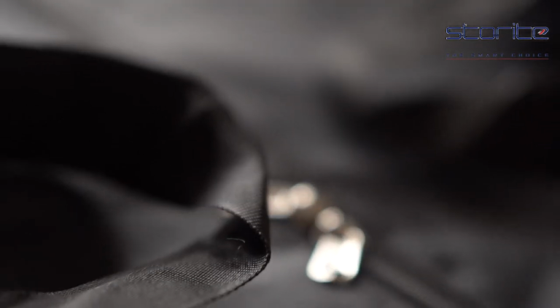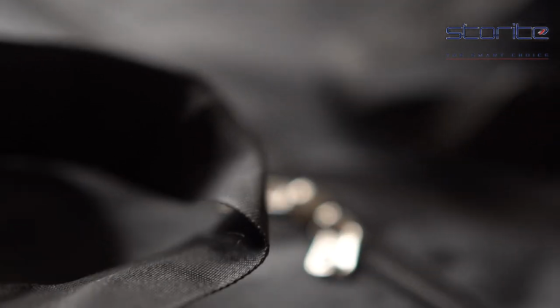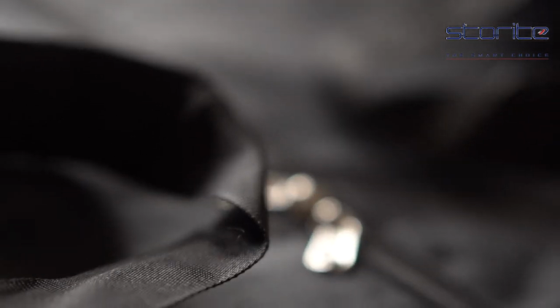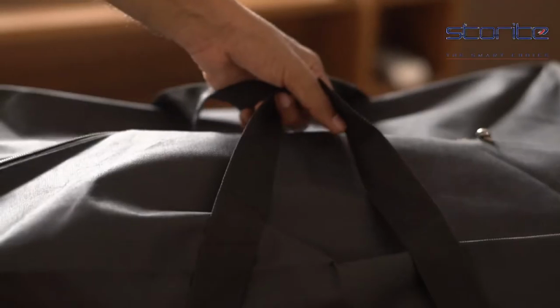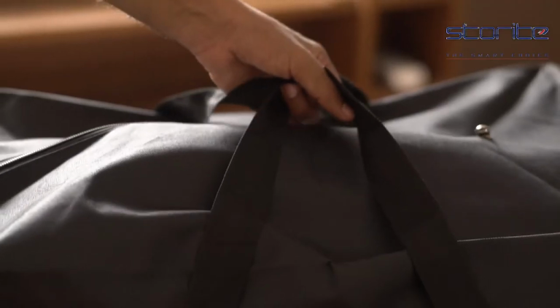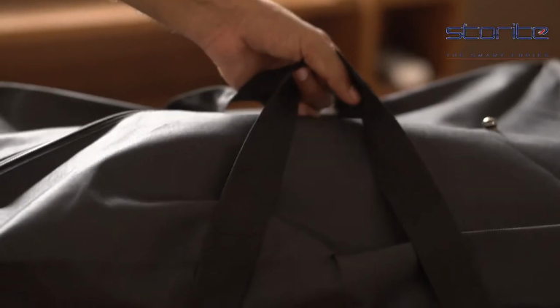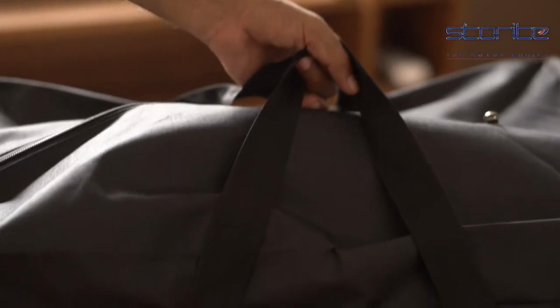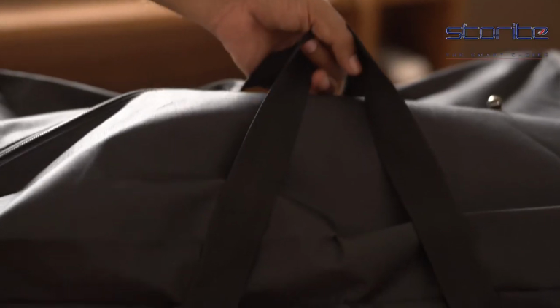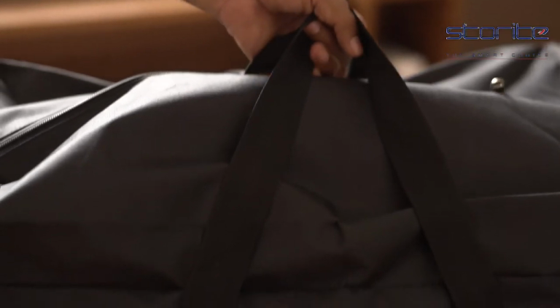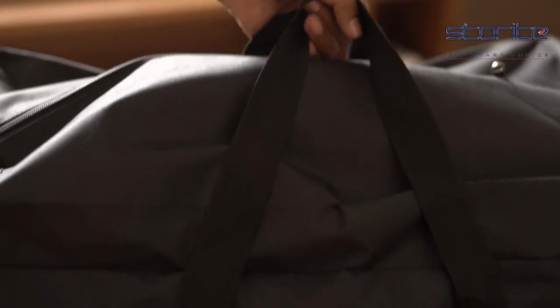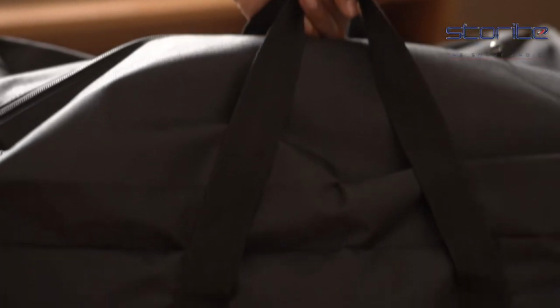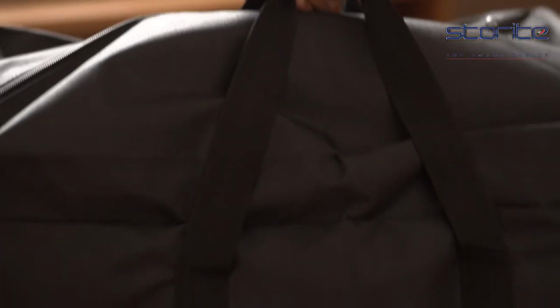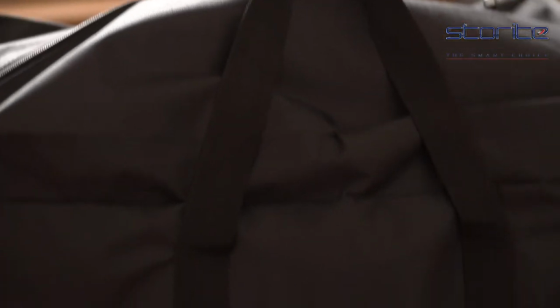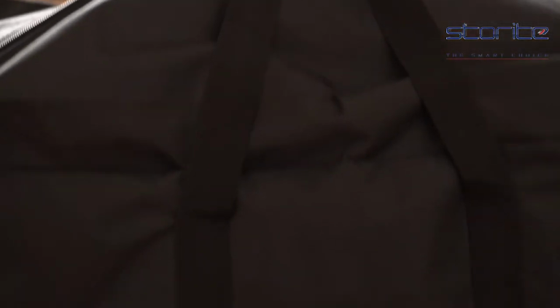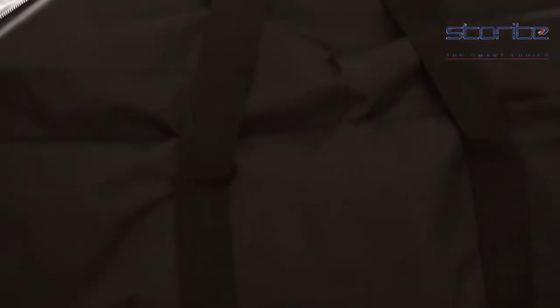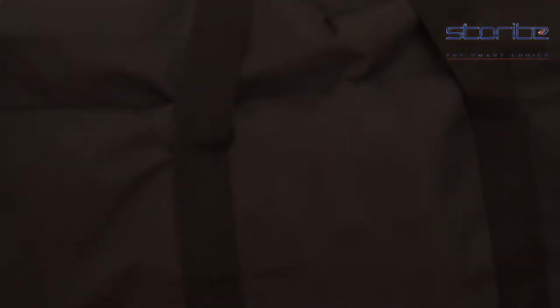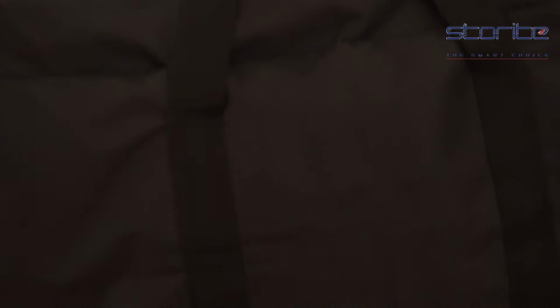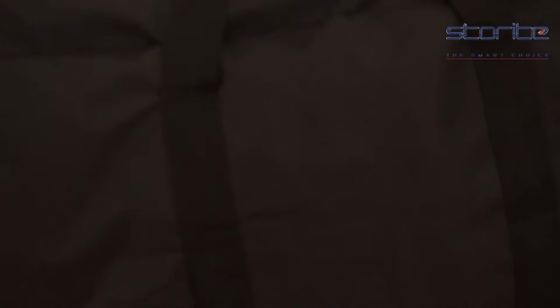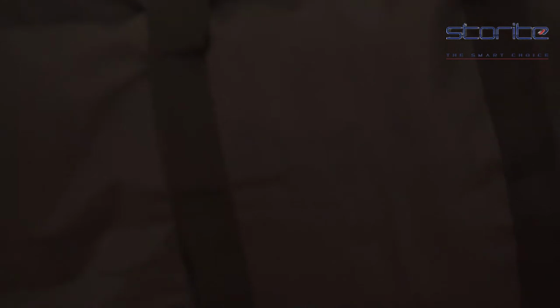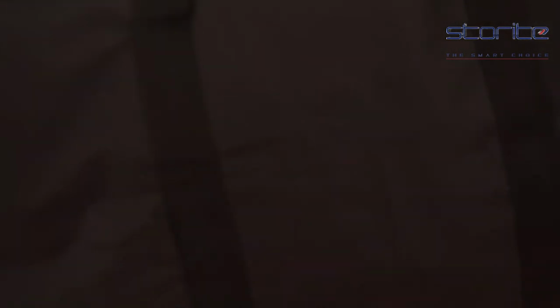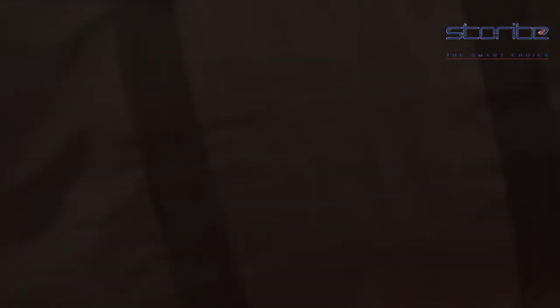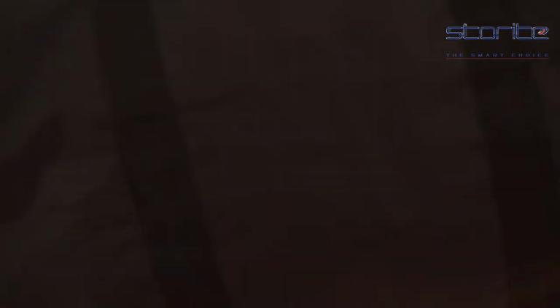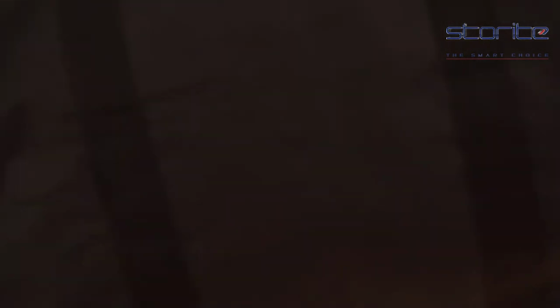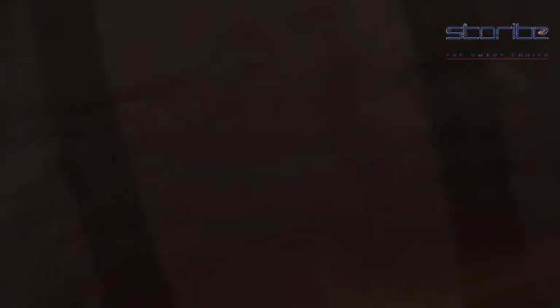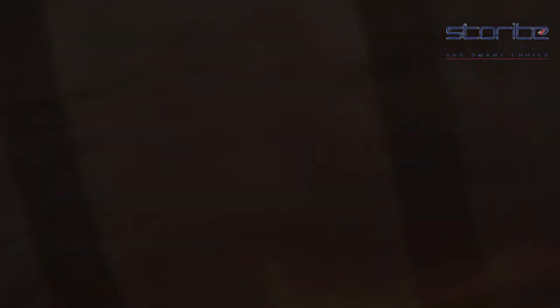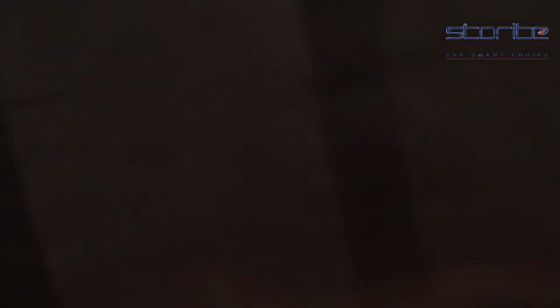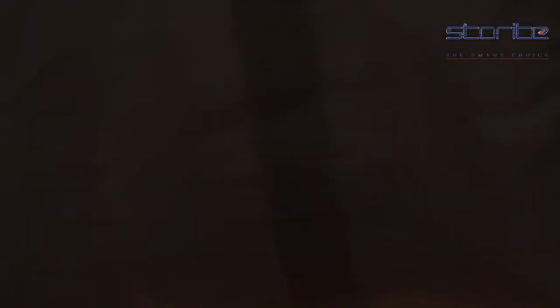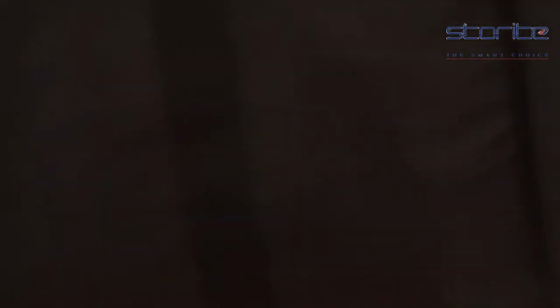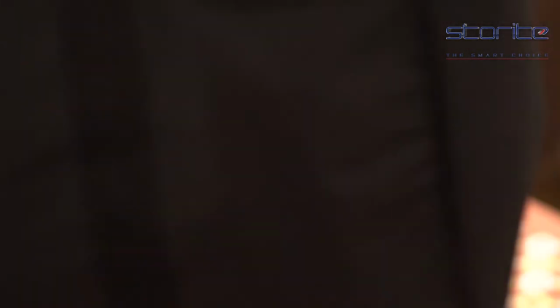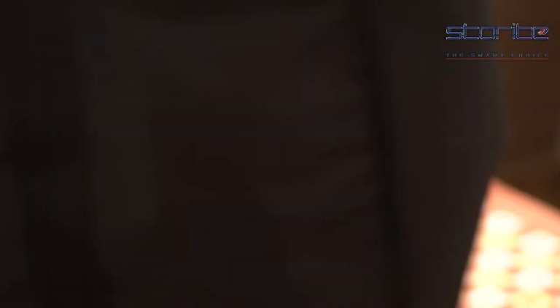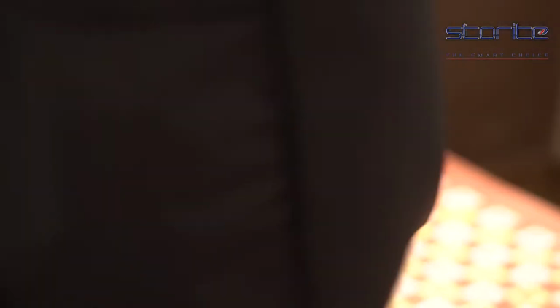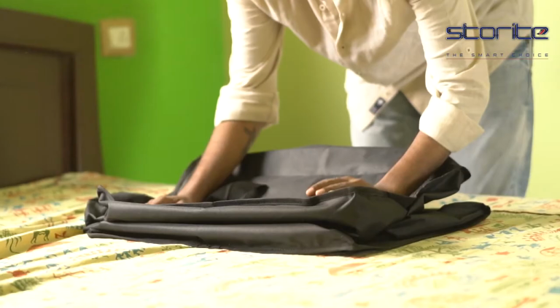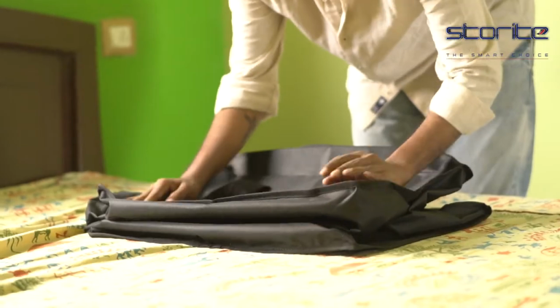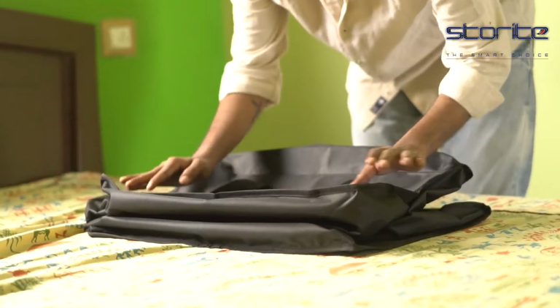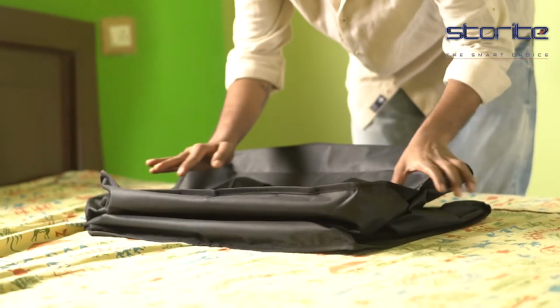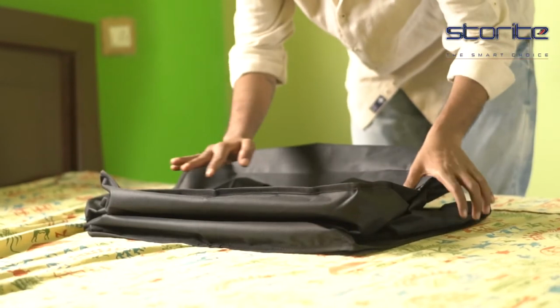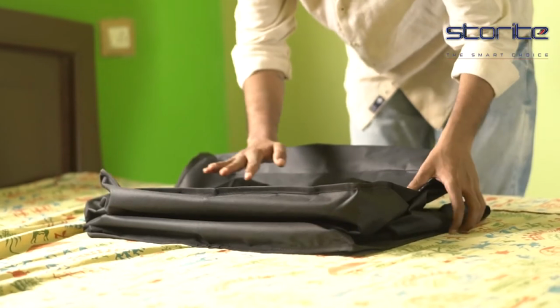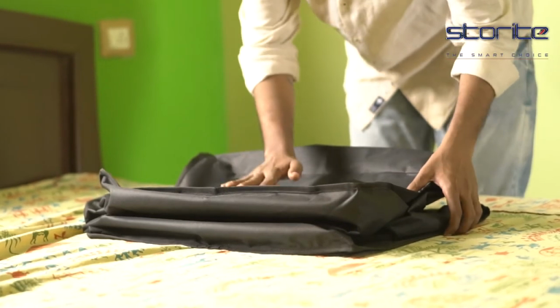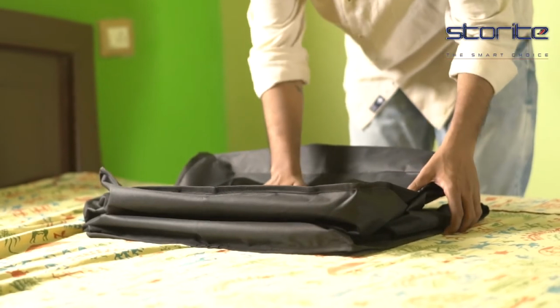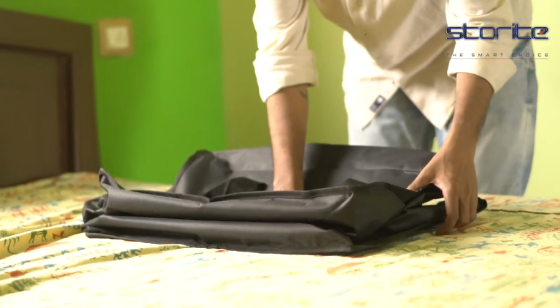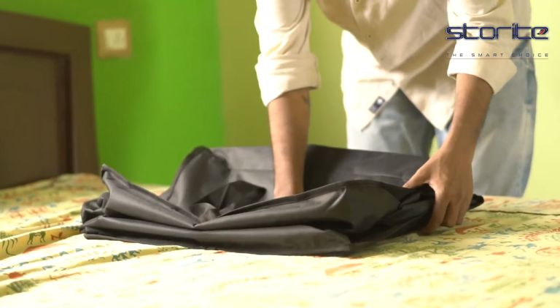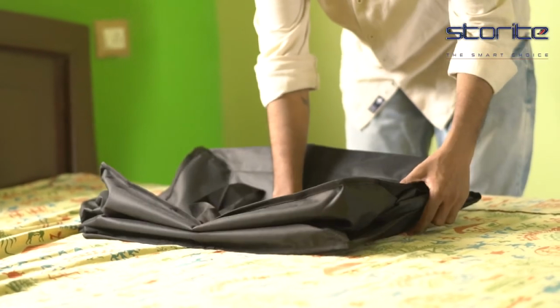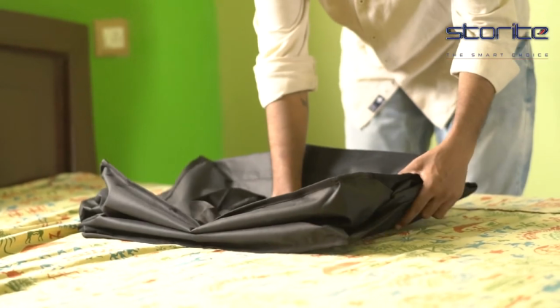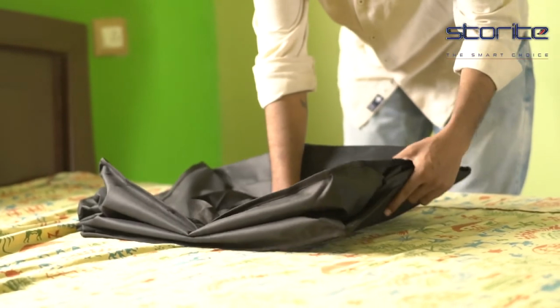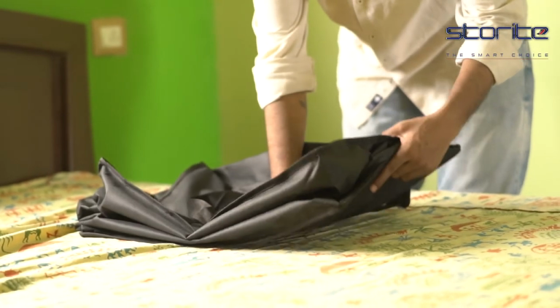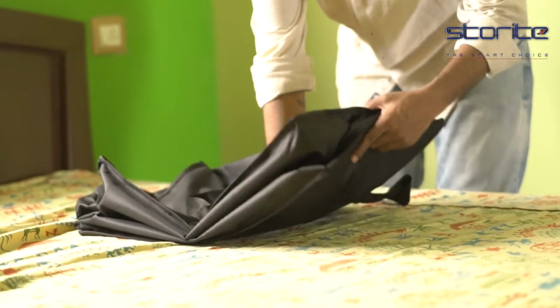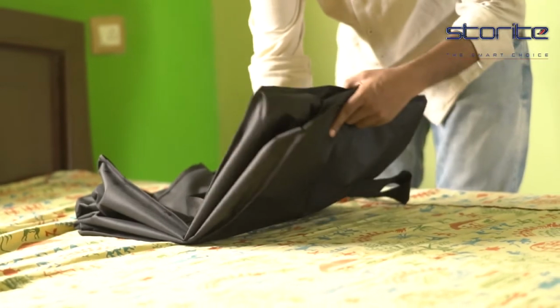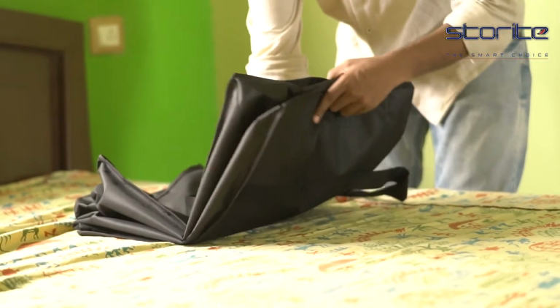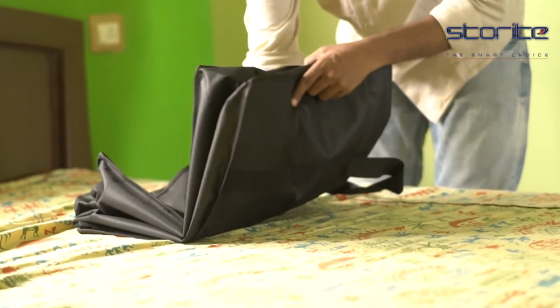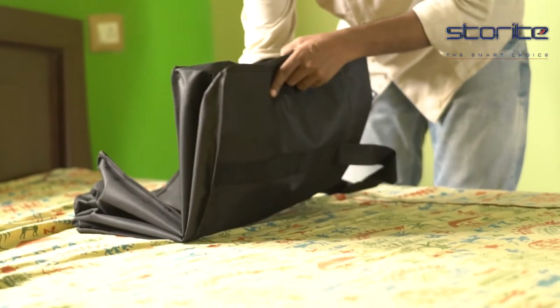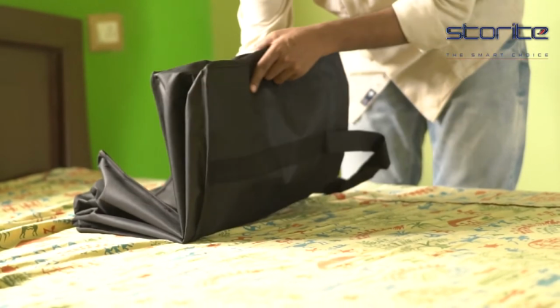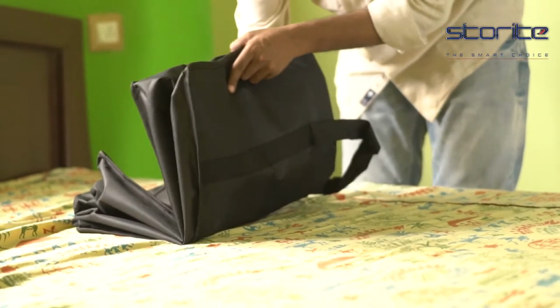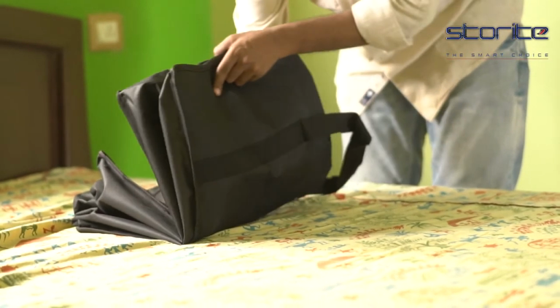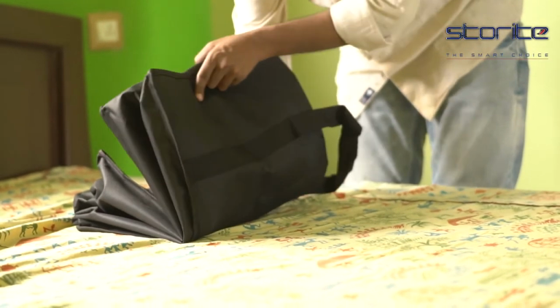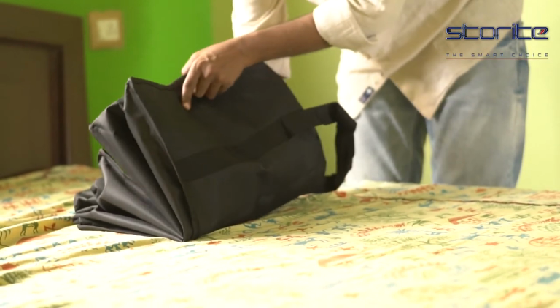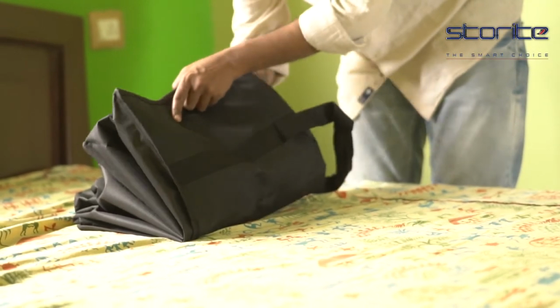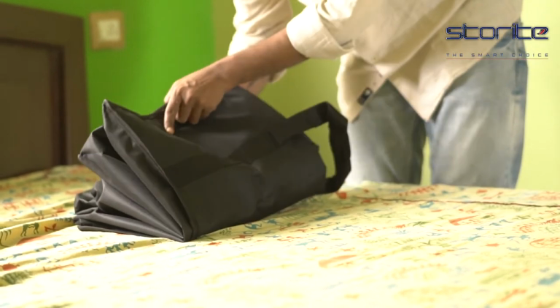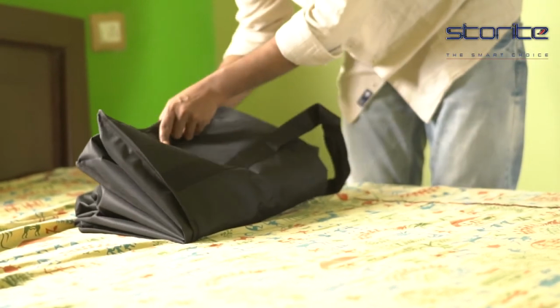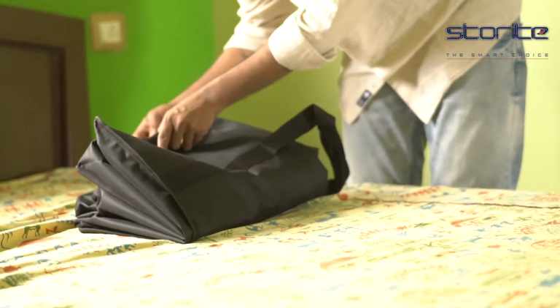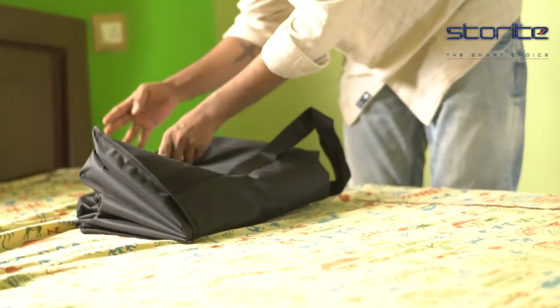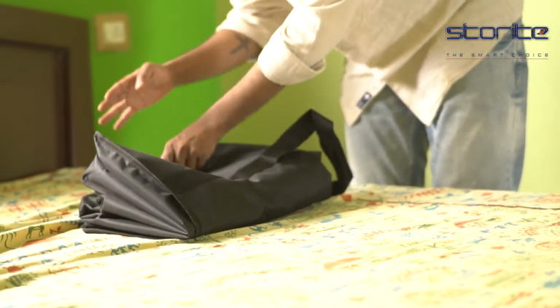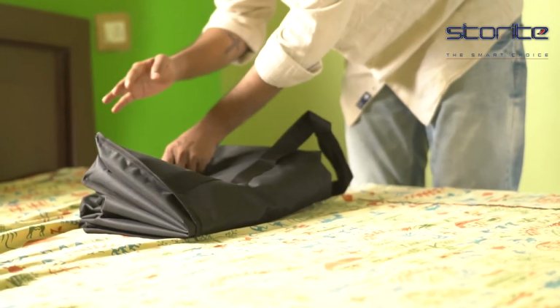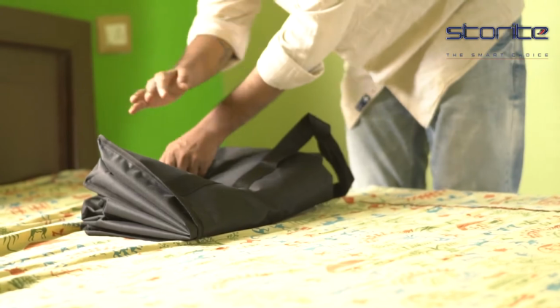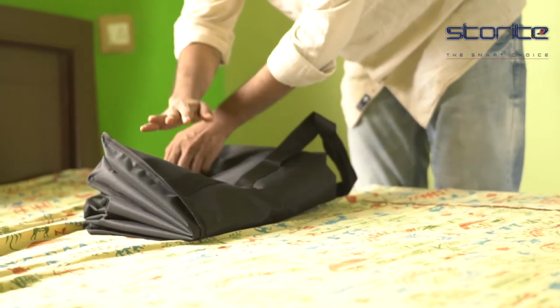It keeps your items safe and tidy as you left them in there. When not in use, the bag can easily be collapsed and stored separately.